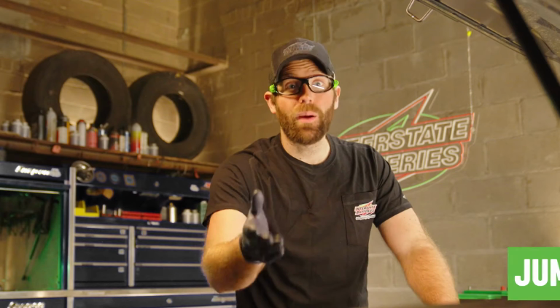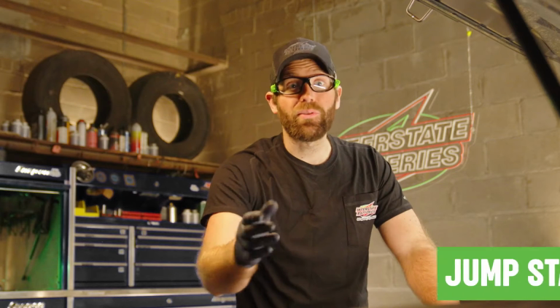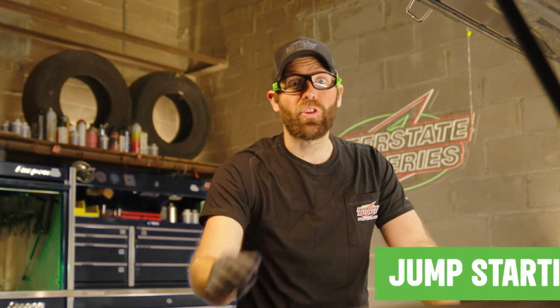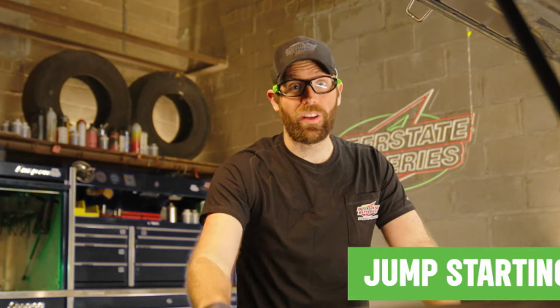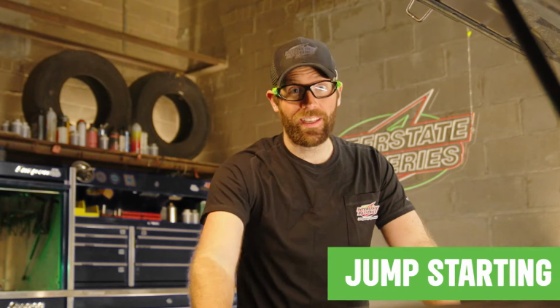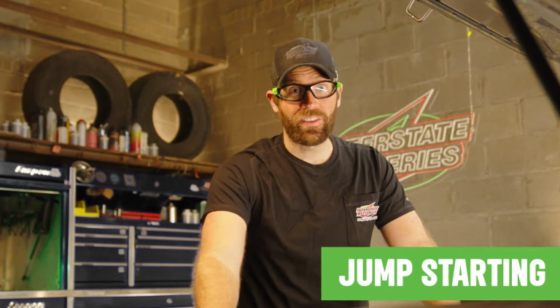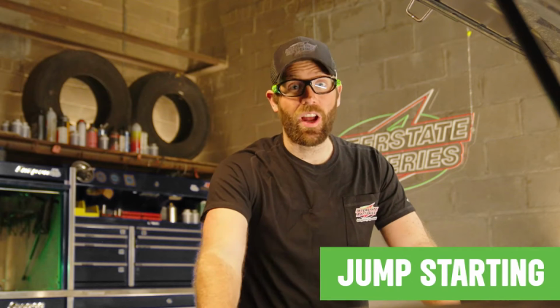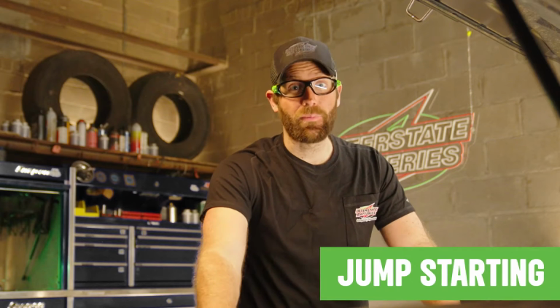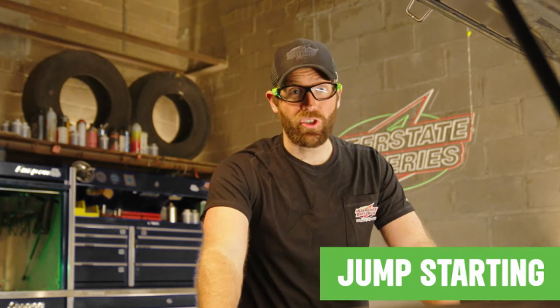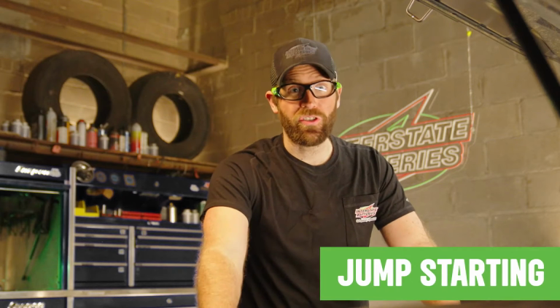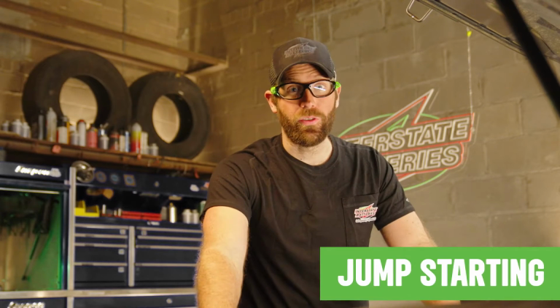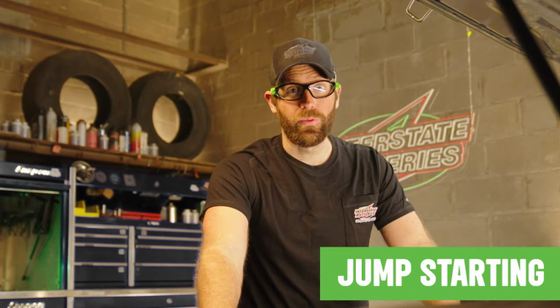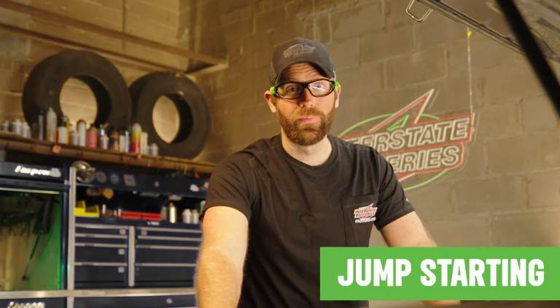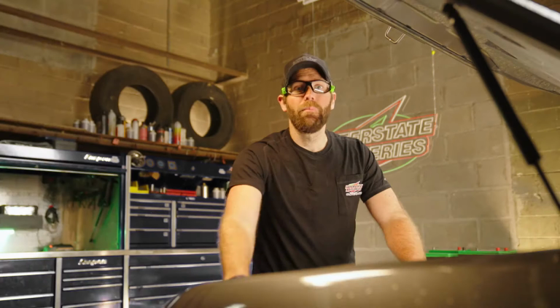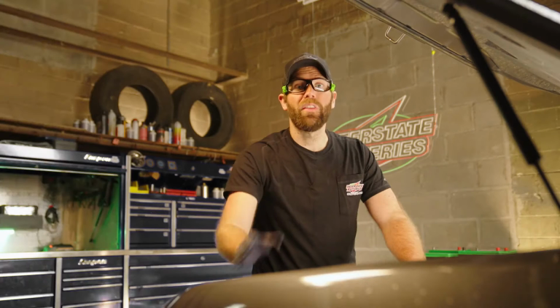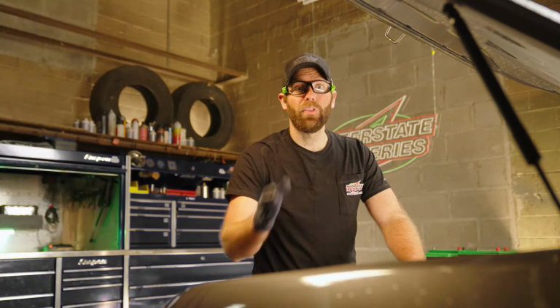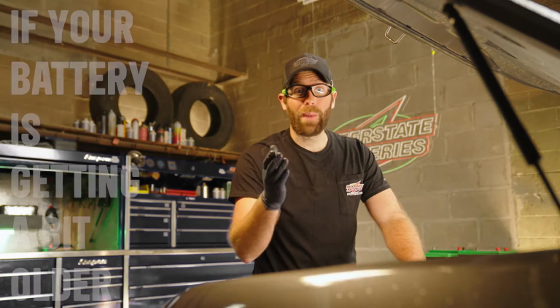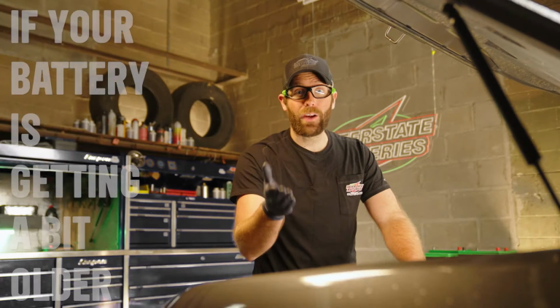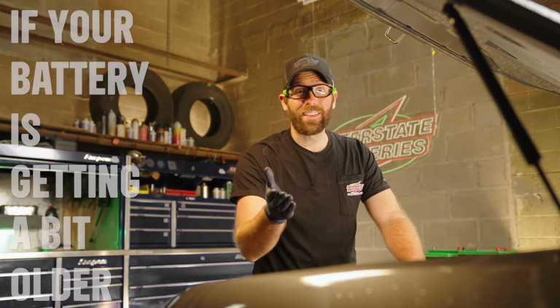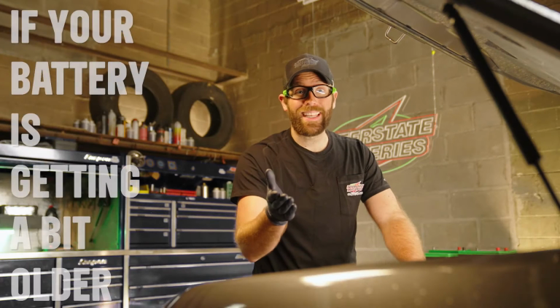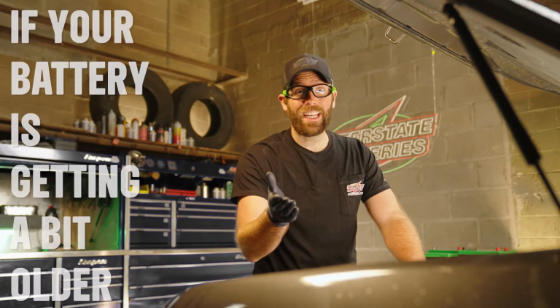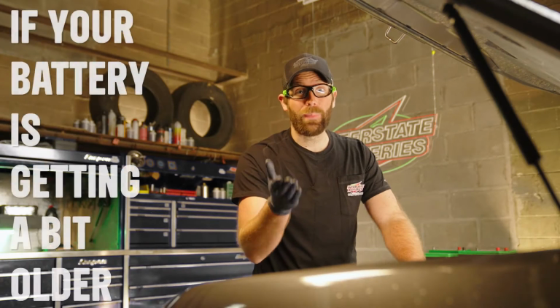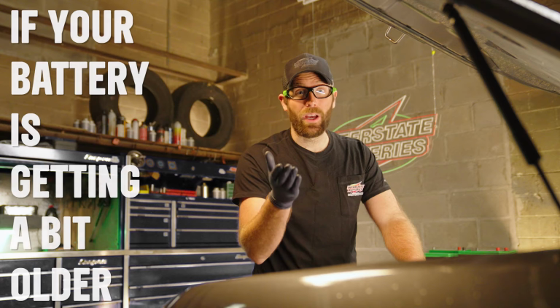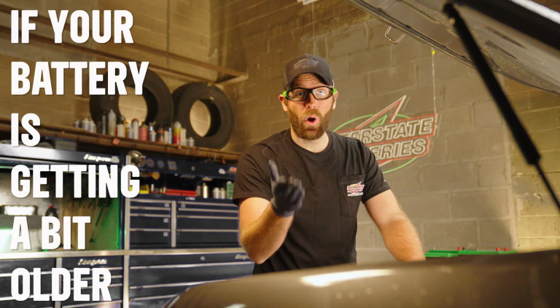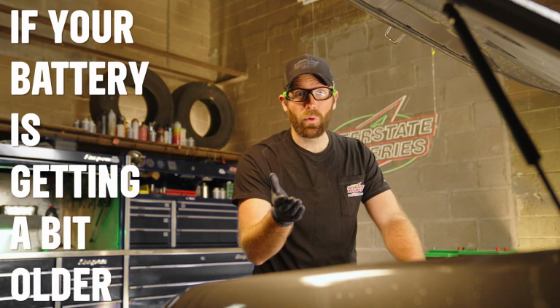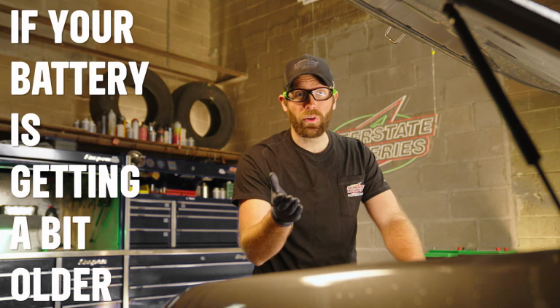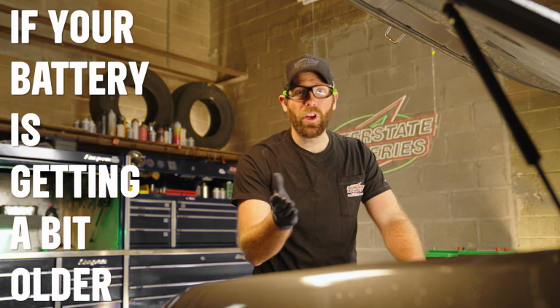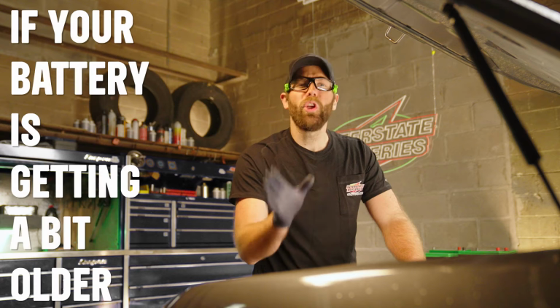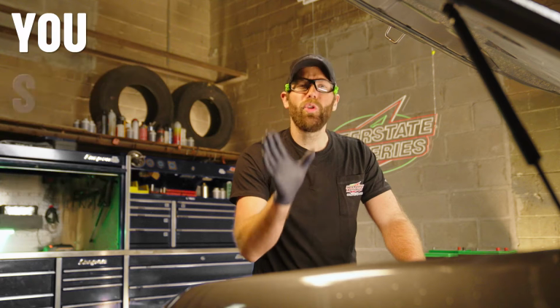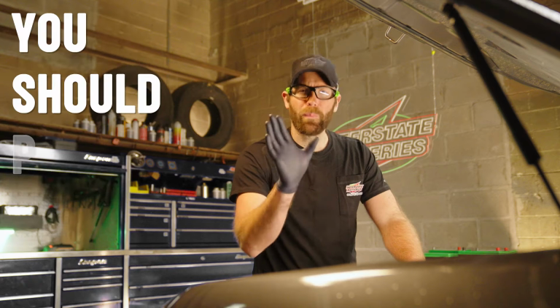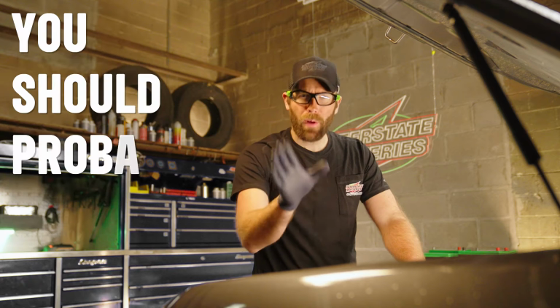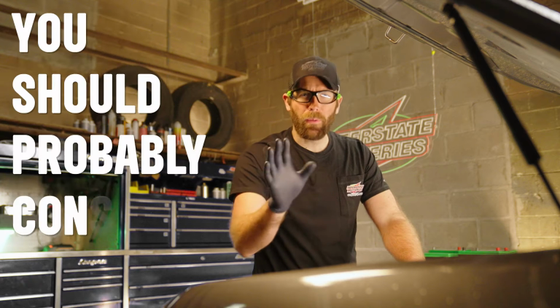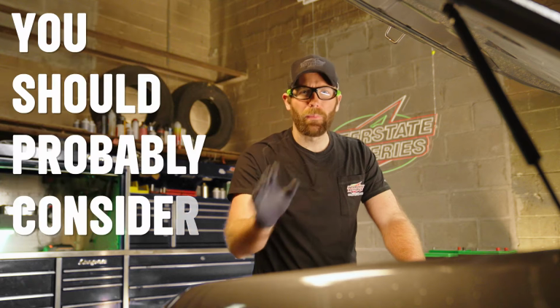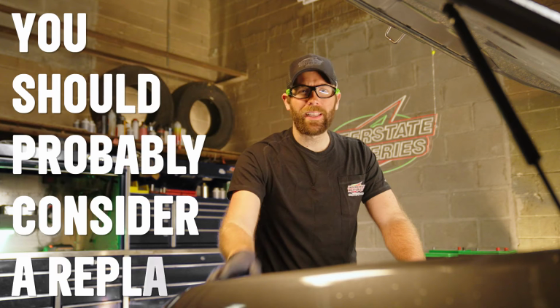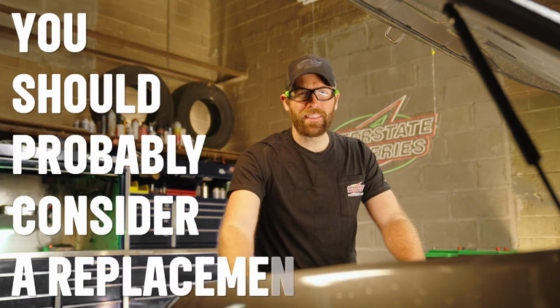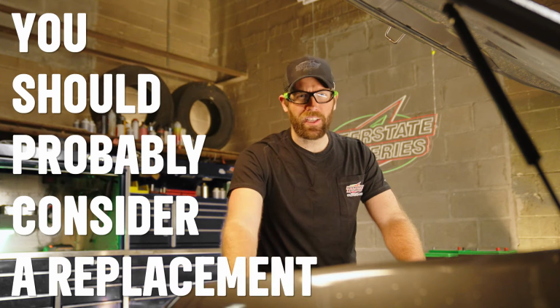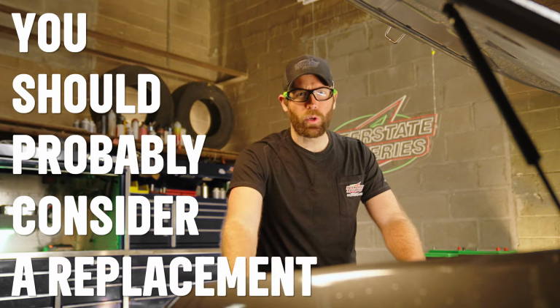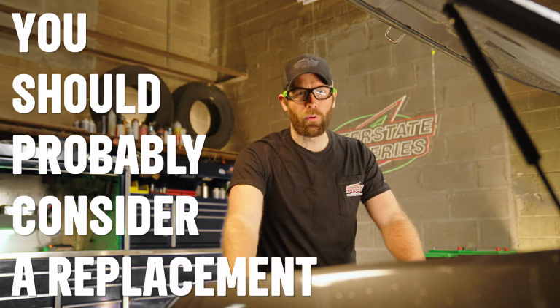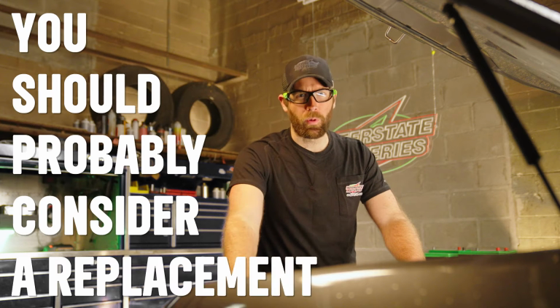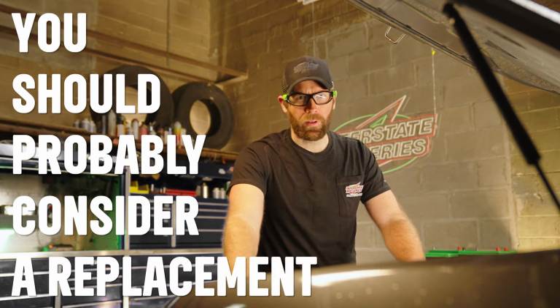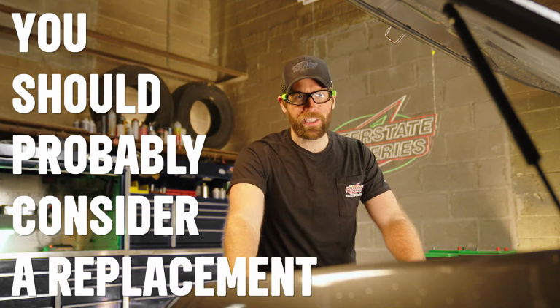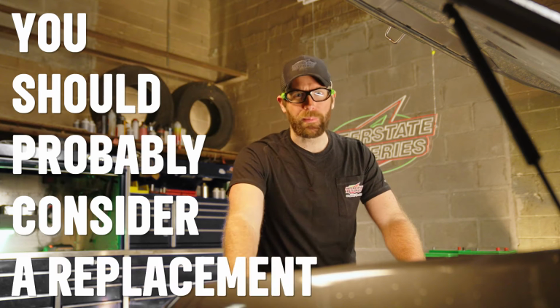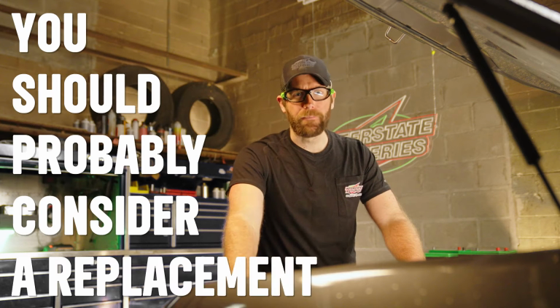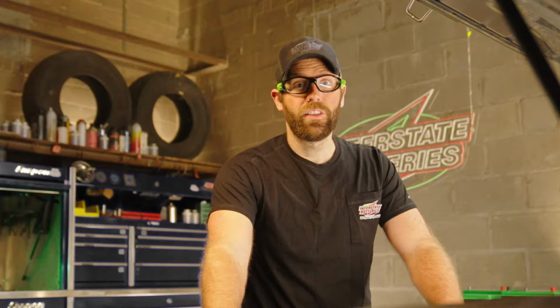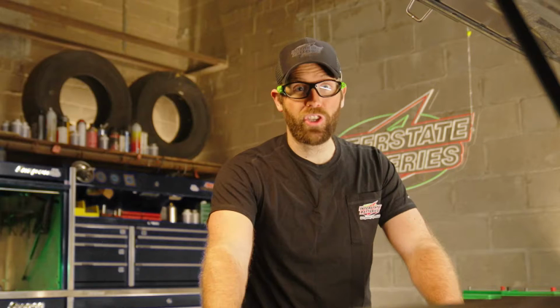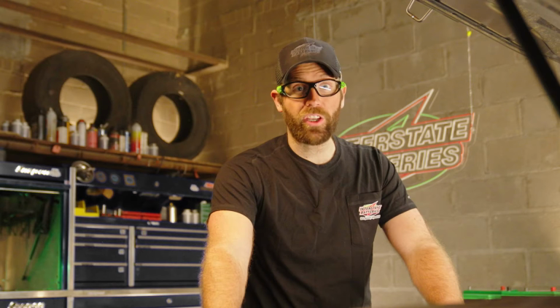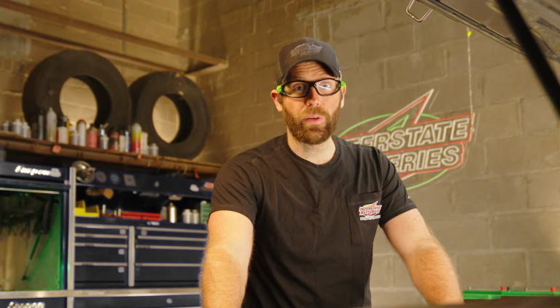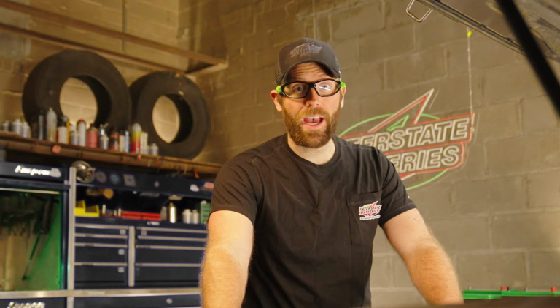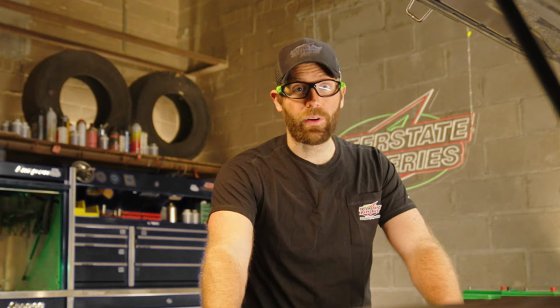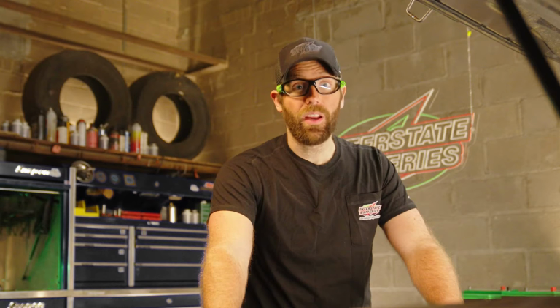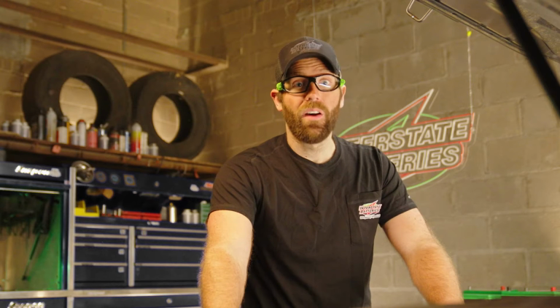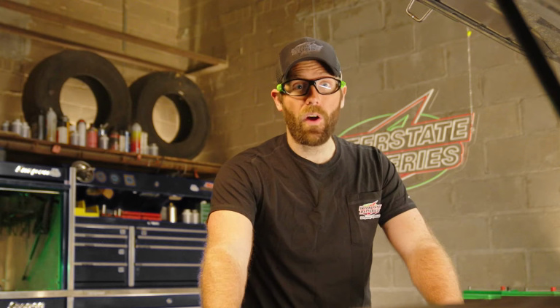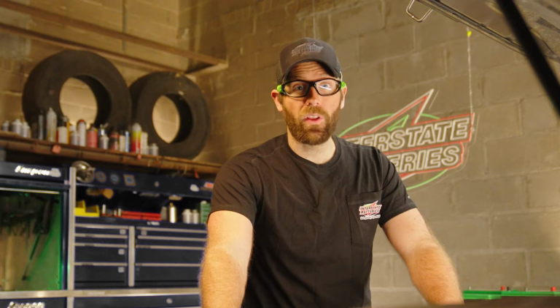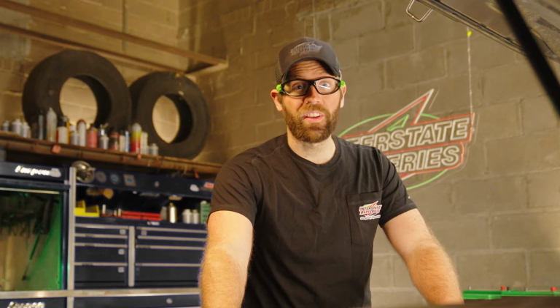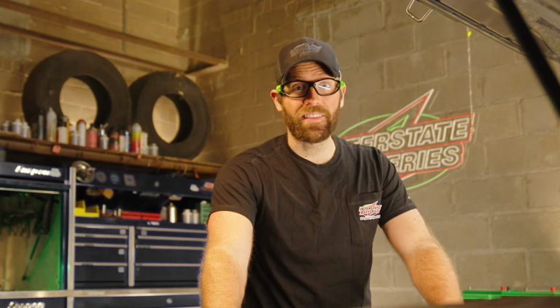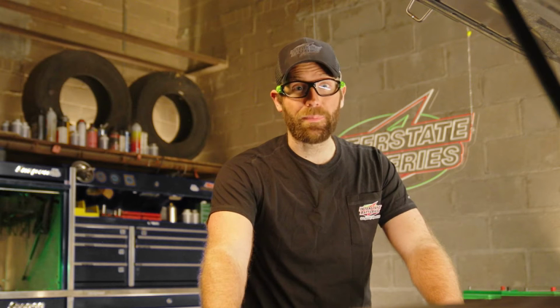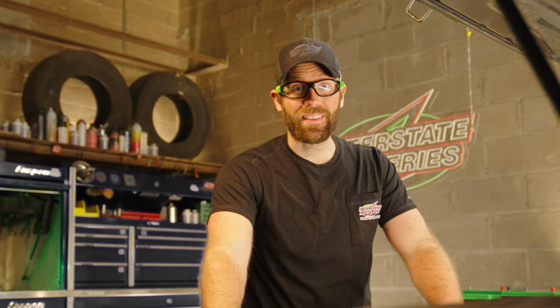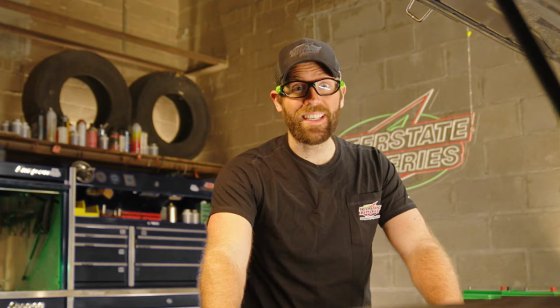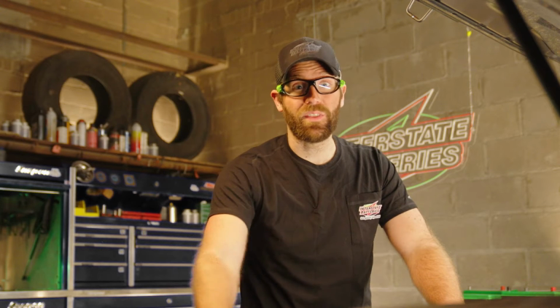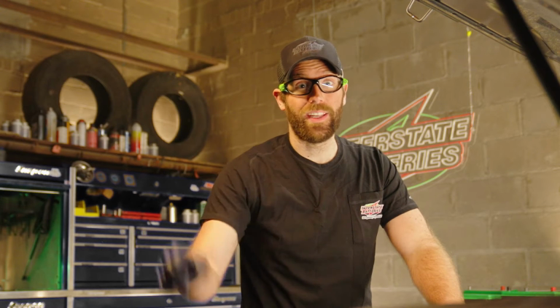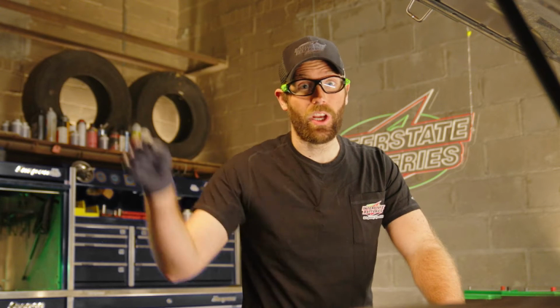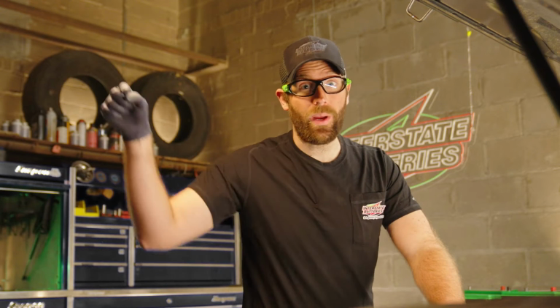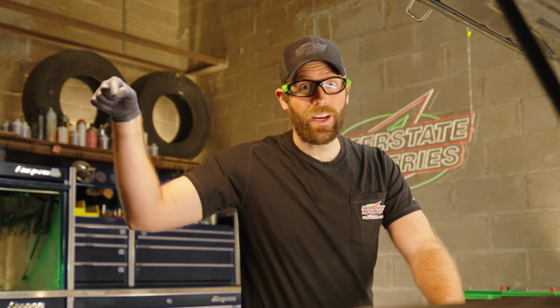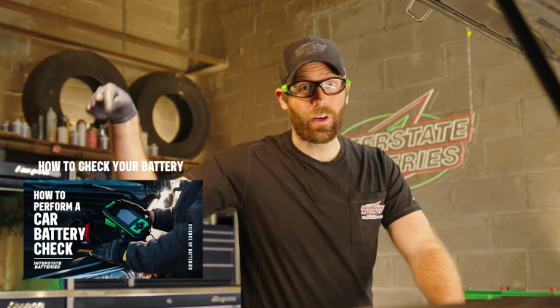Jump-starting is an option too, but if your battery is getting a bit older, you should probably consider a replacement. To check your battery, follow the steps in this video here.